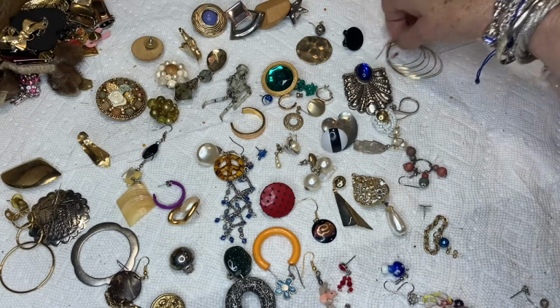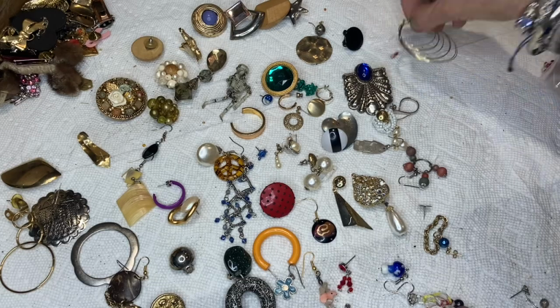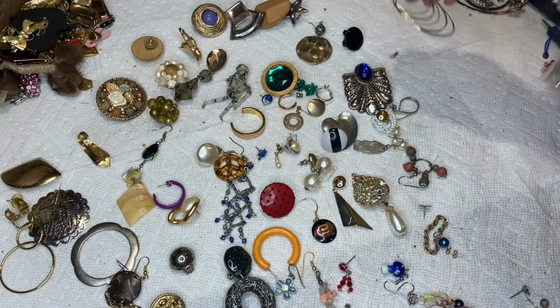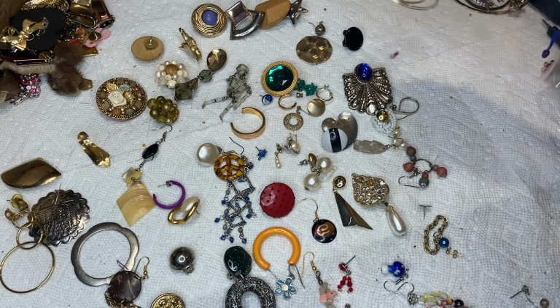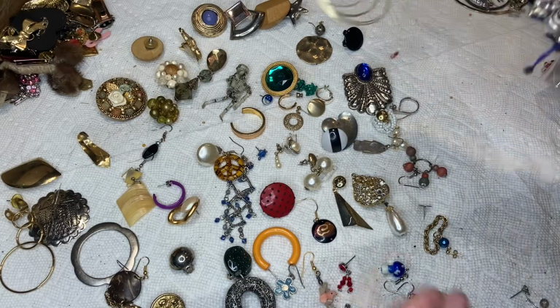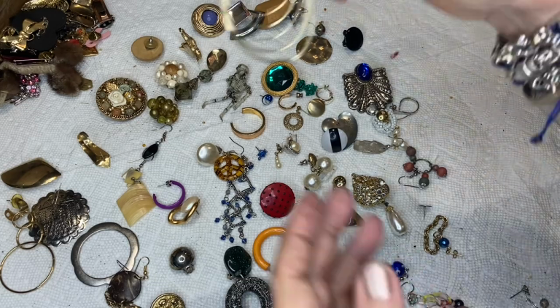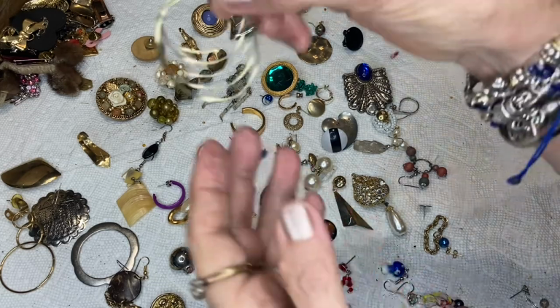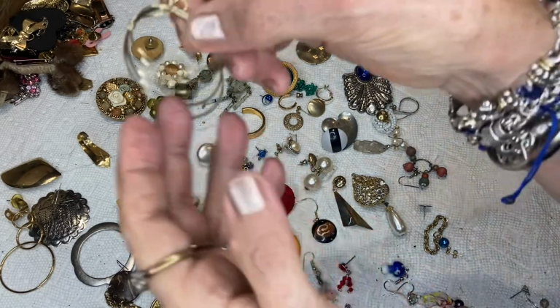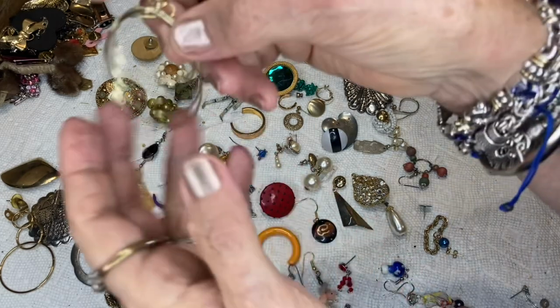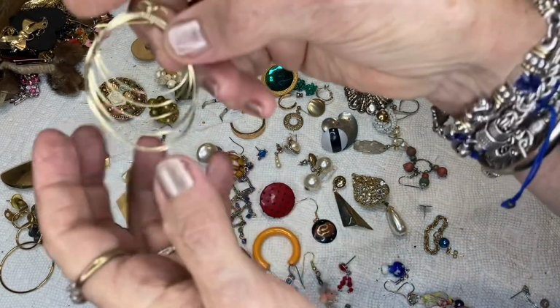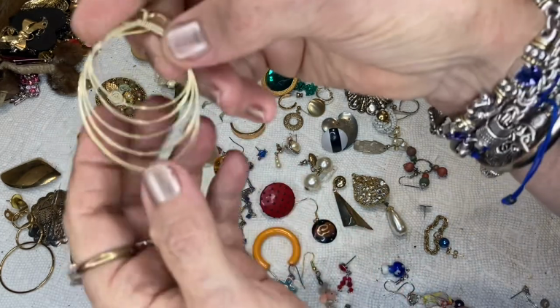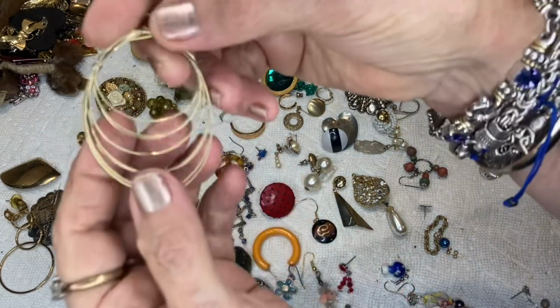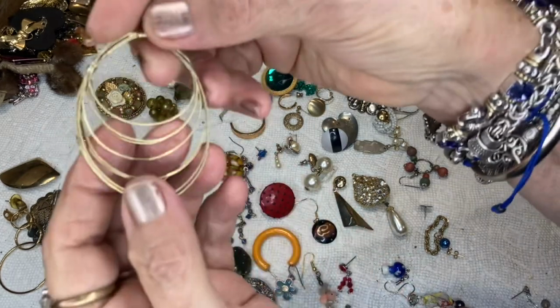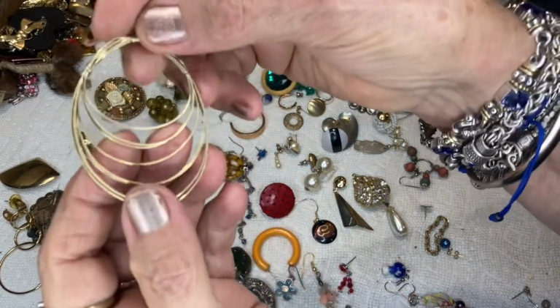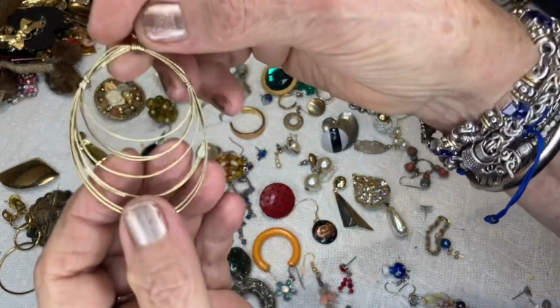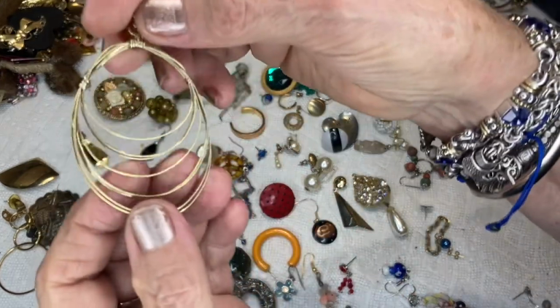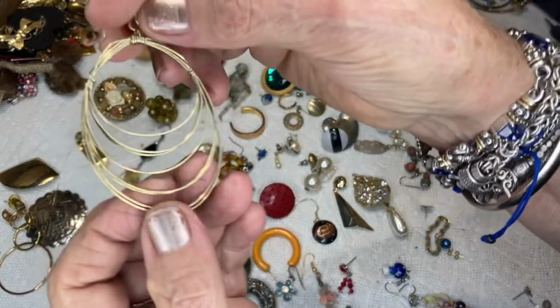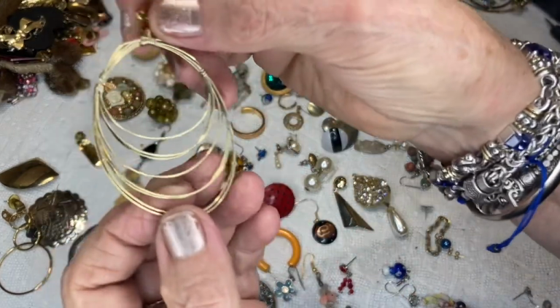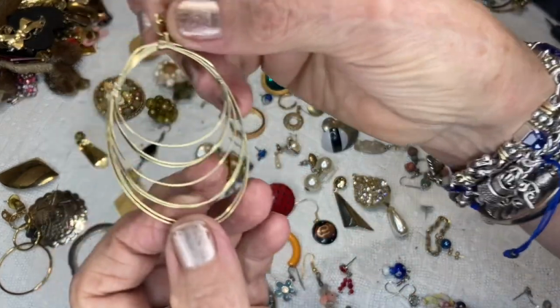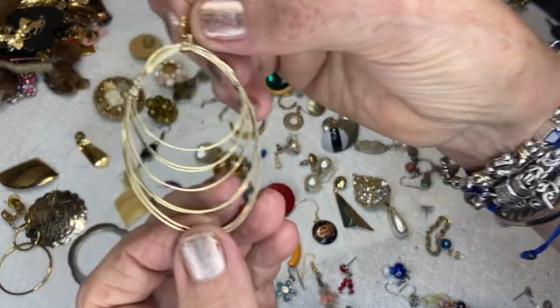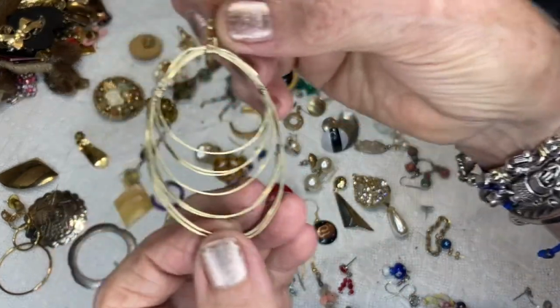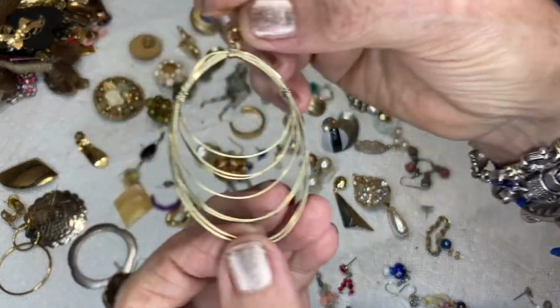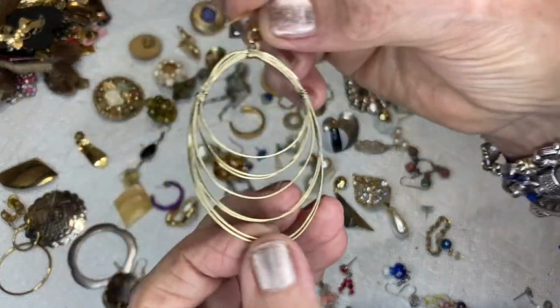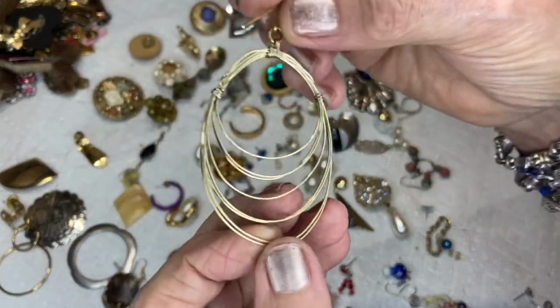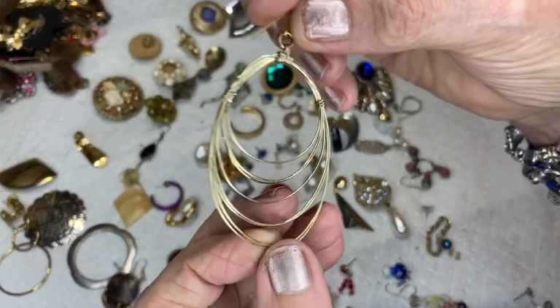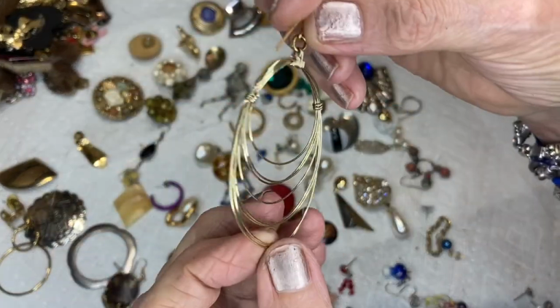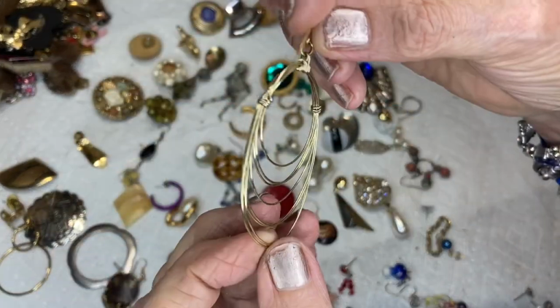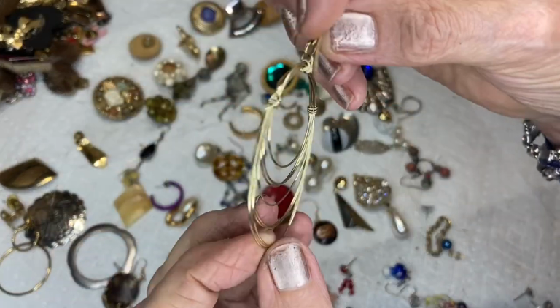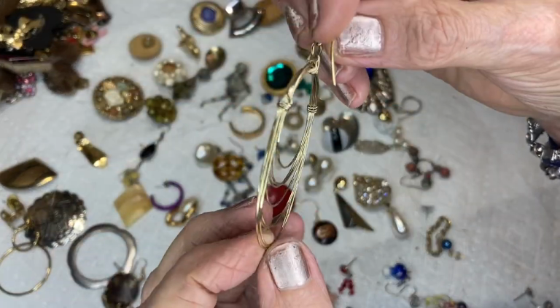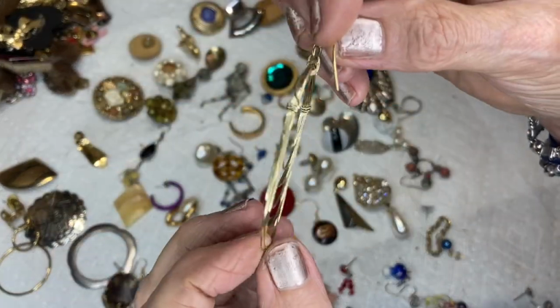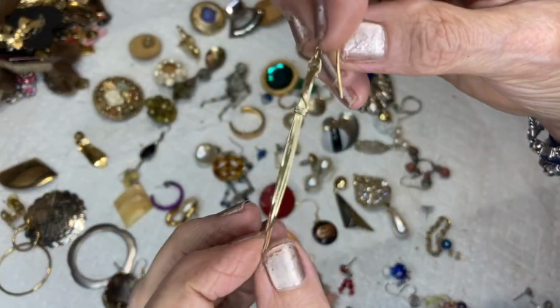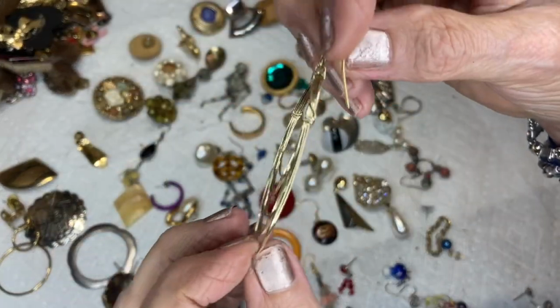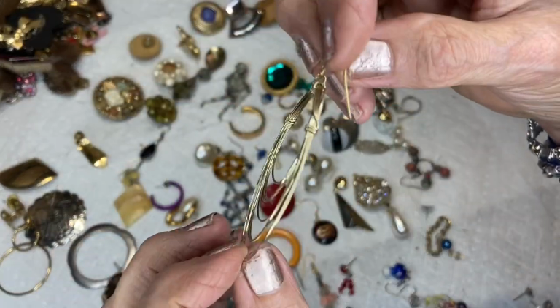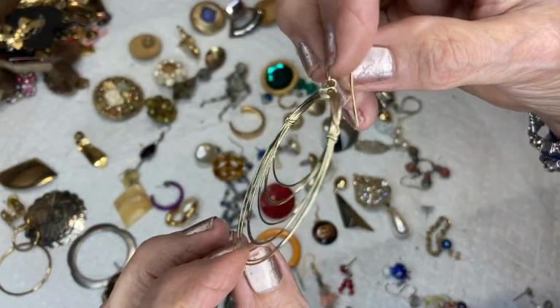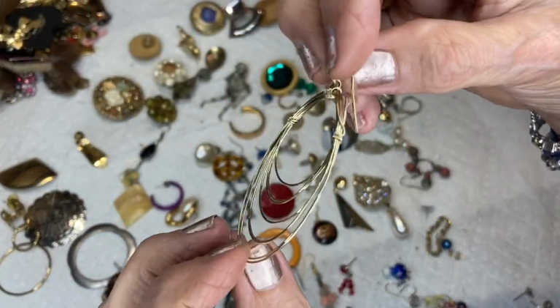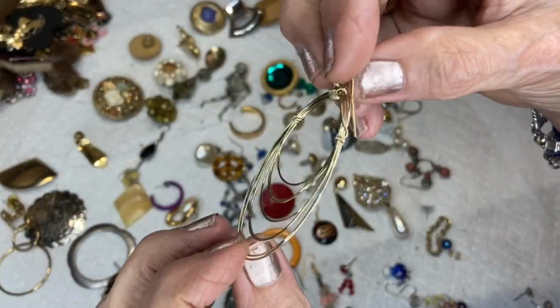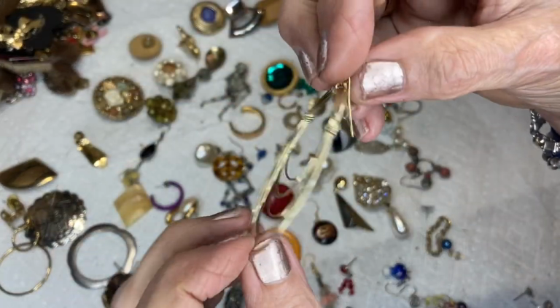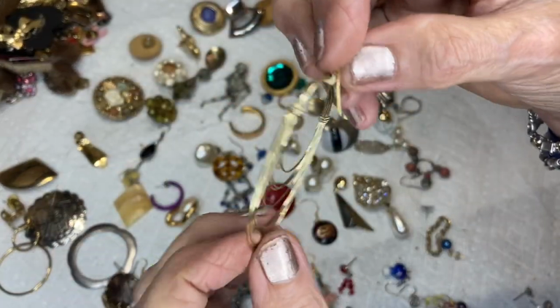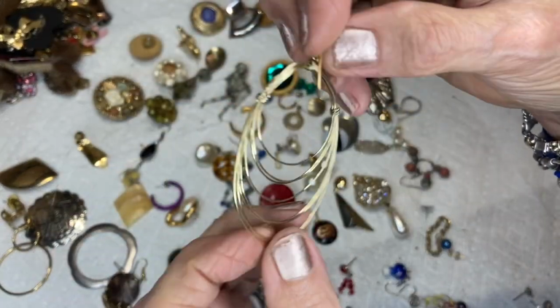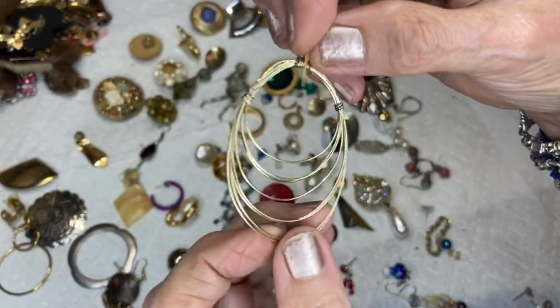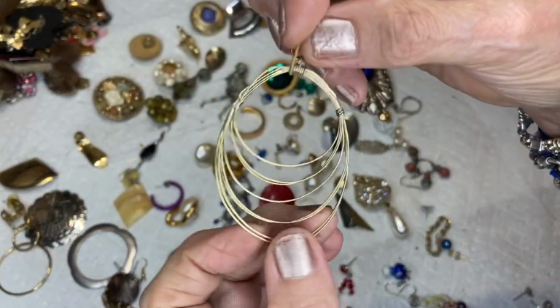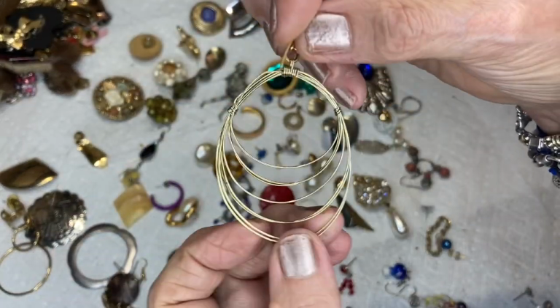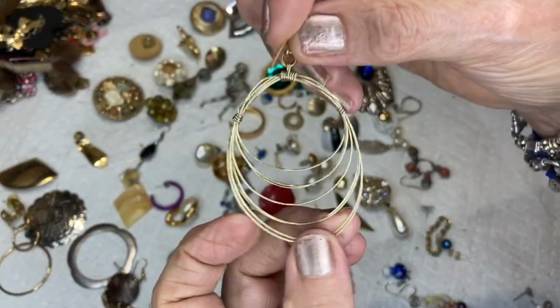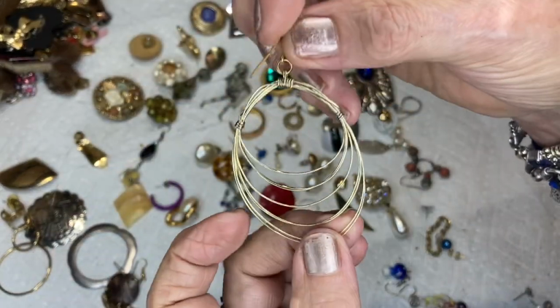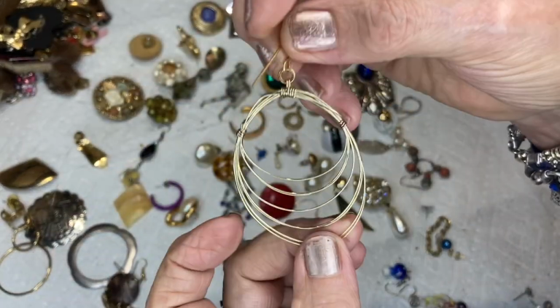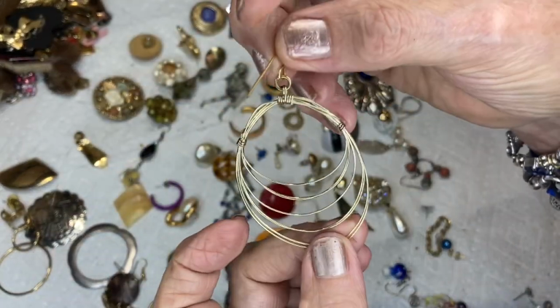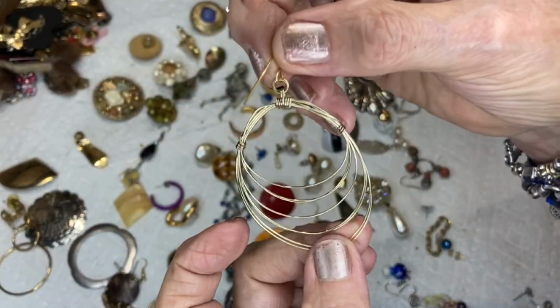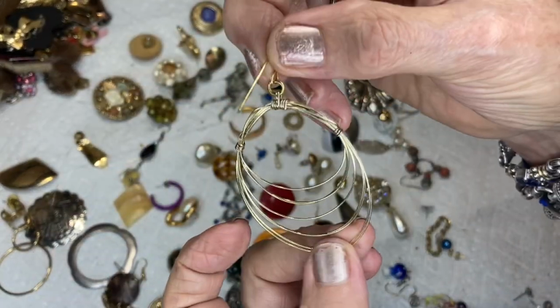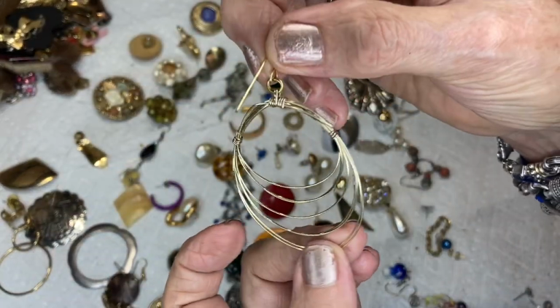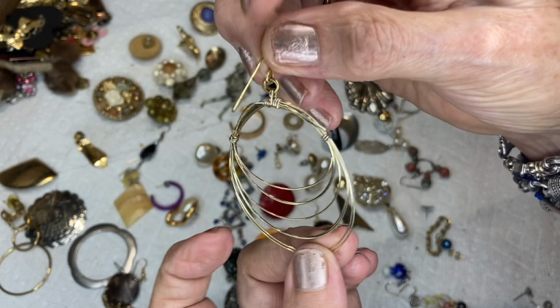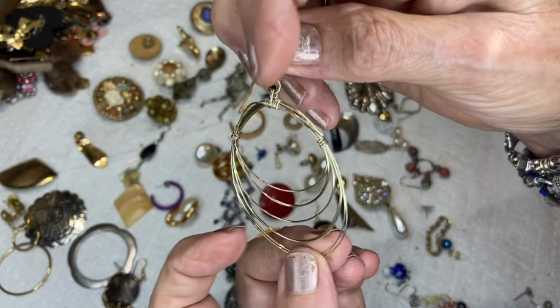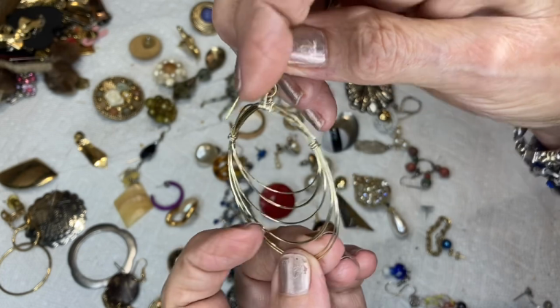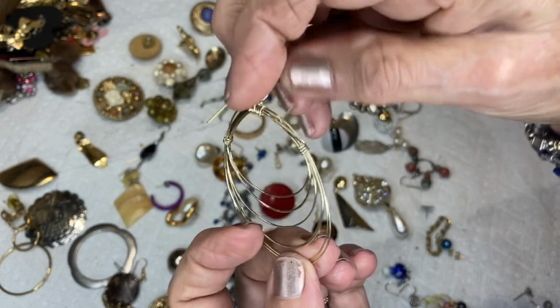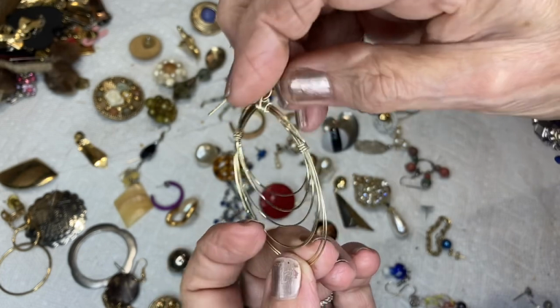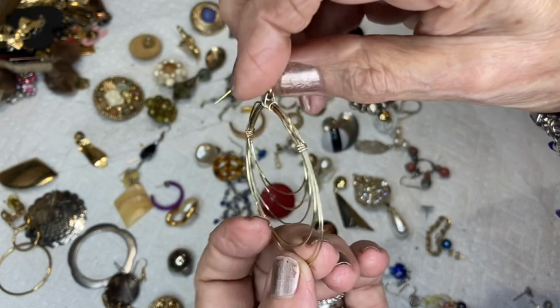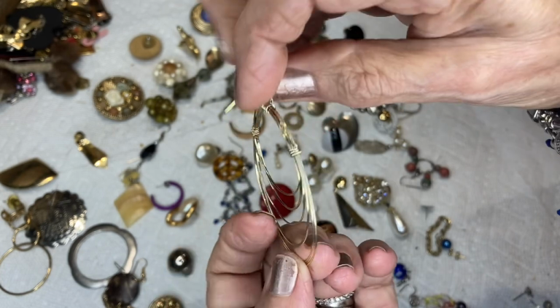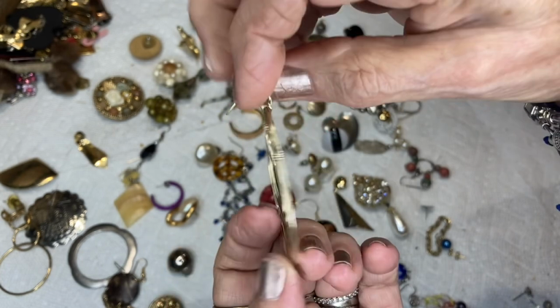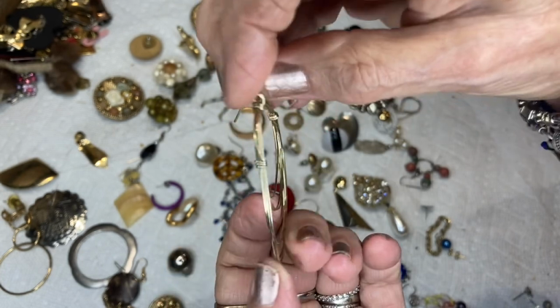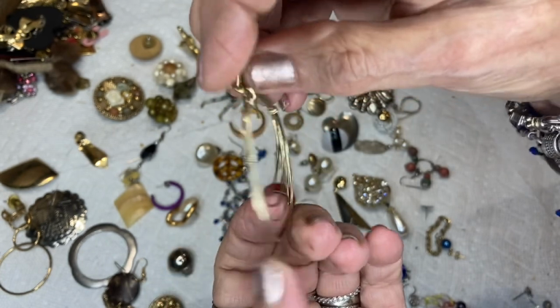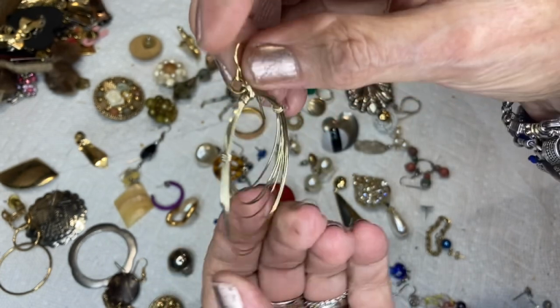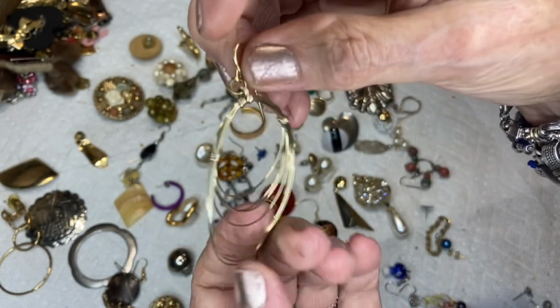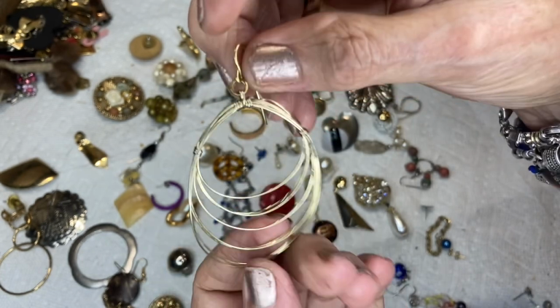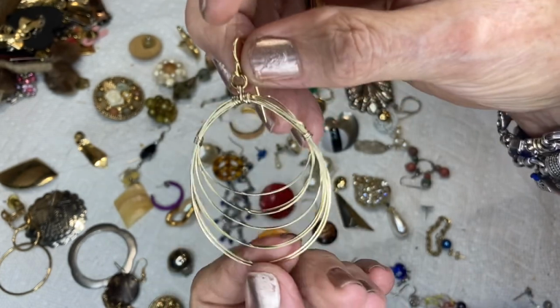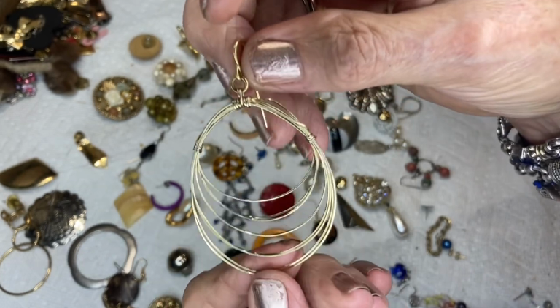This is a wire wrap earring — we saw this the other day — gold tone wire.